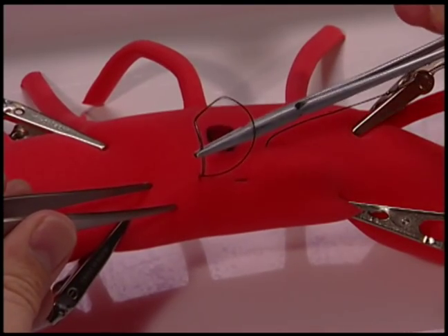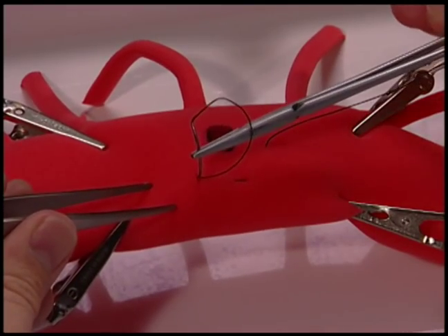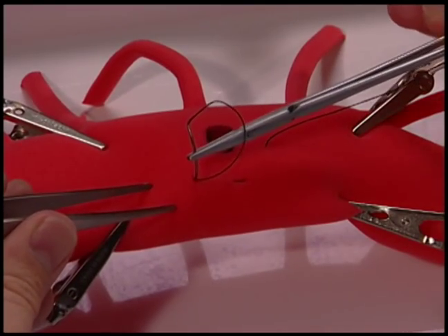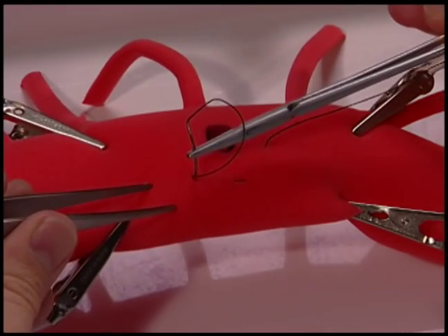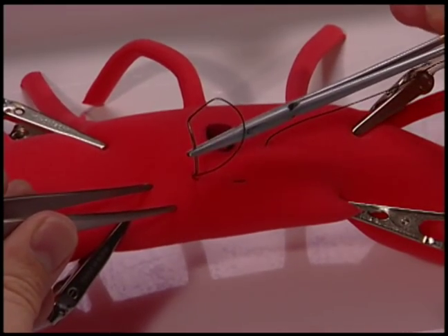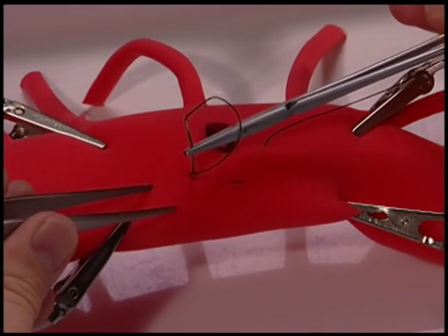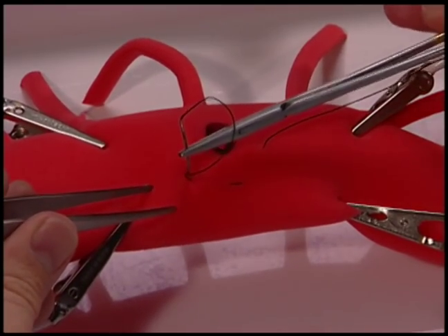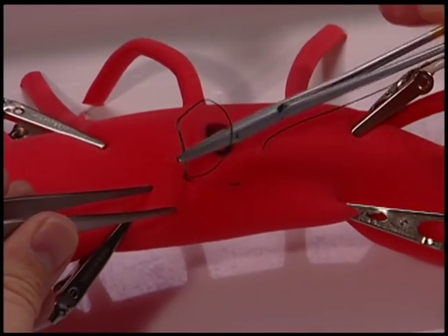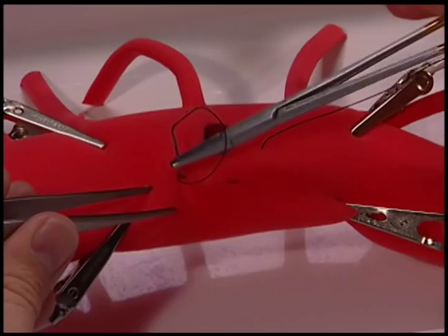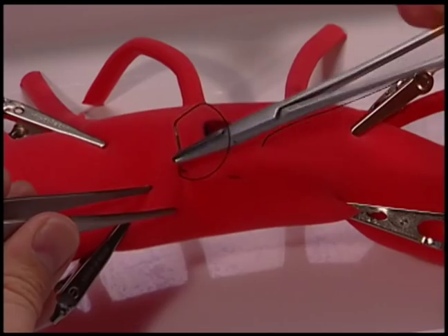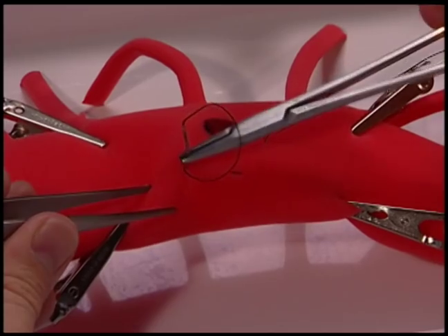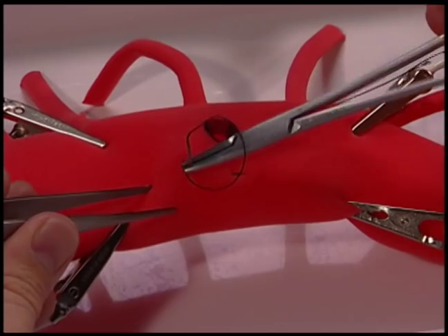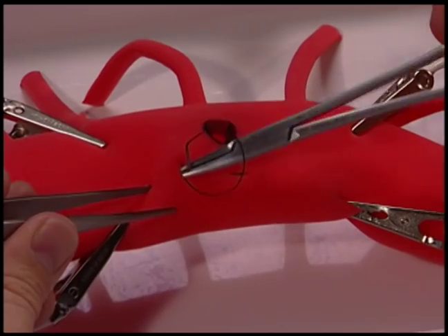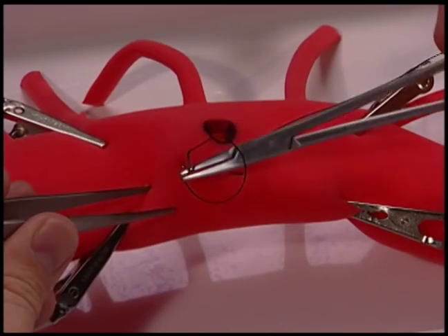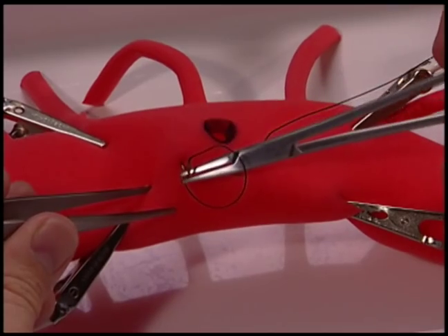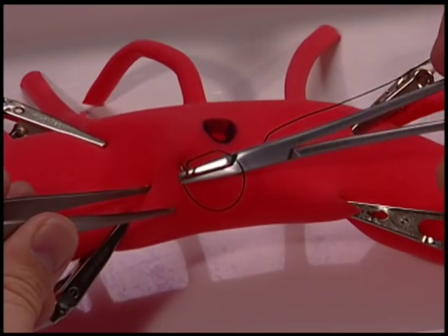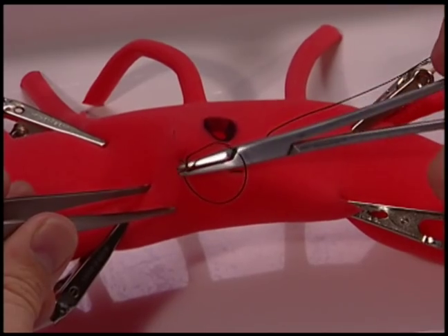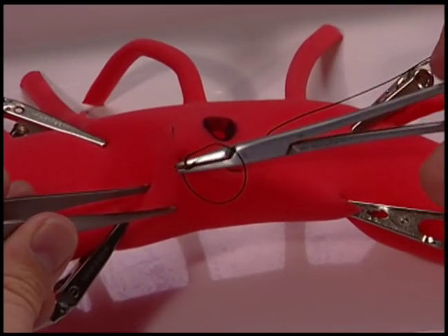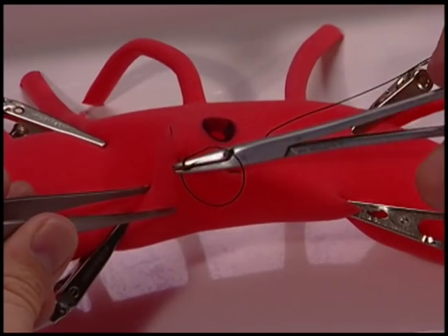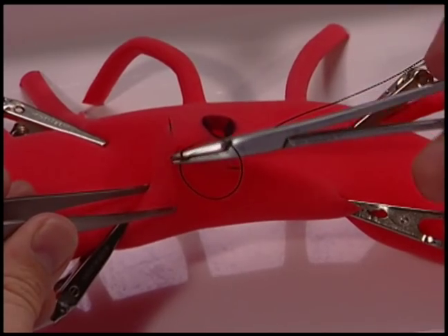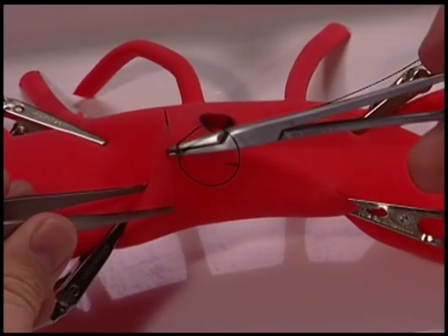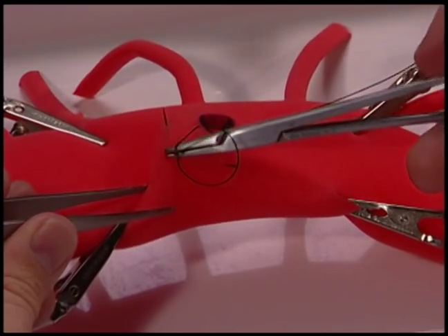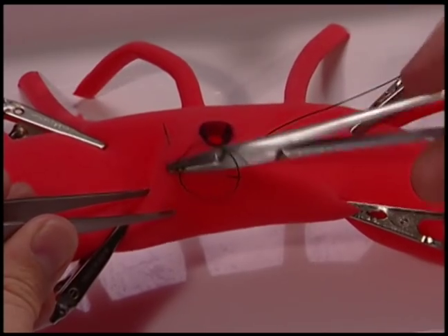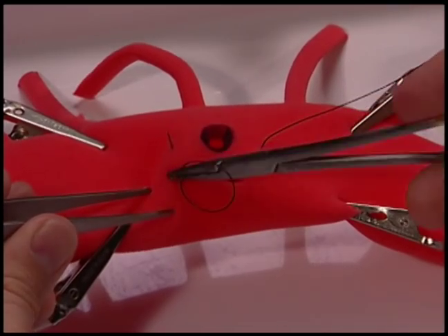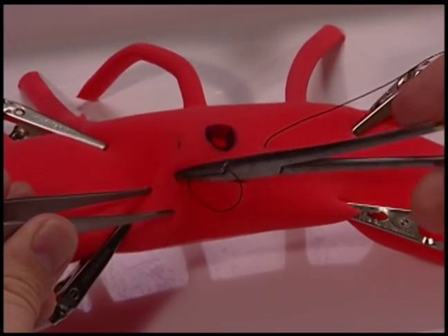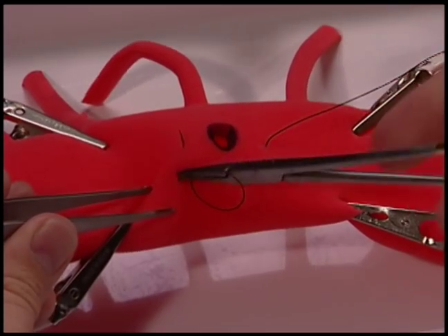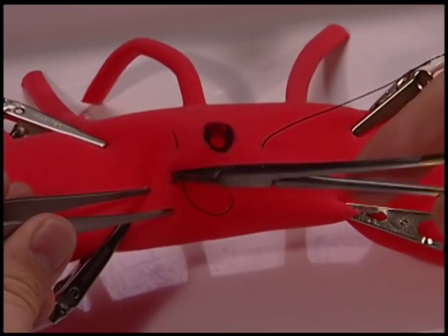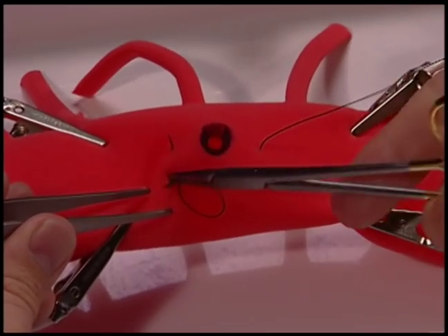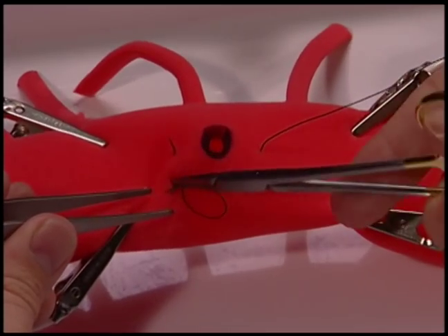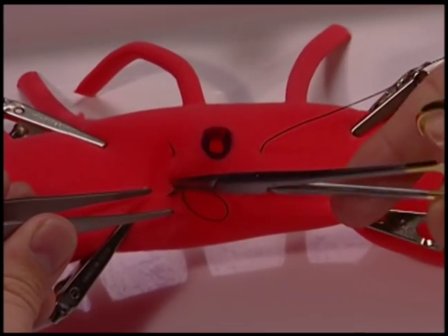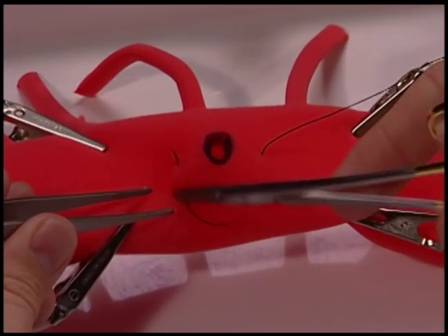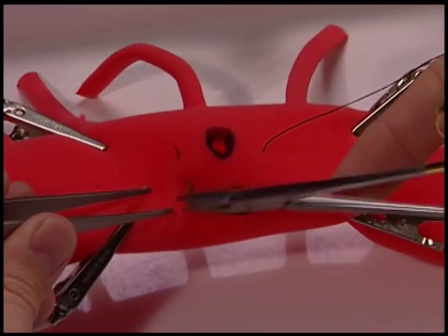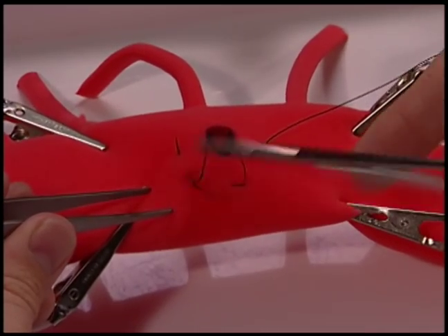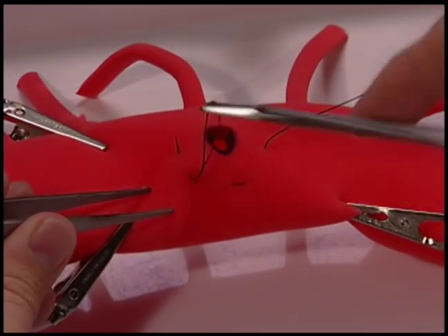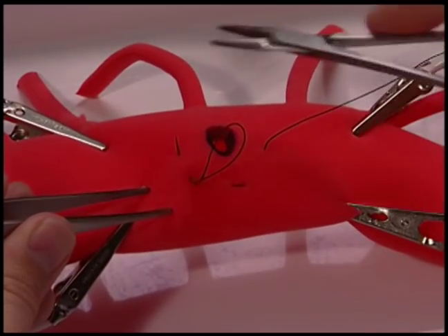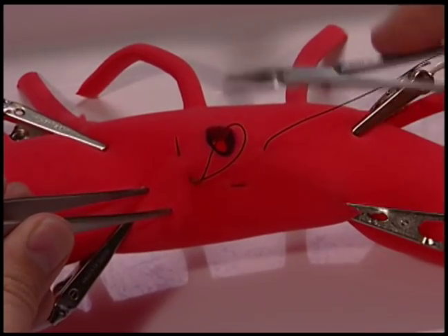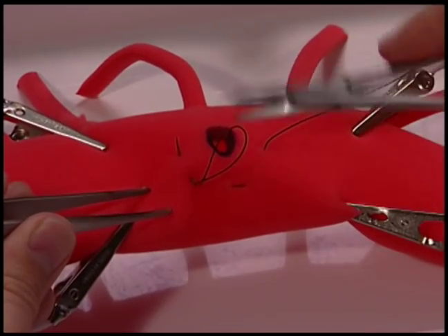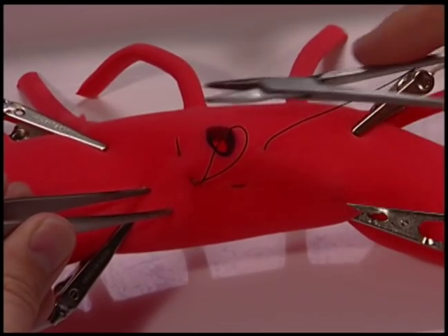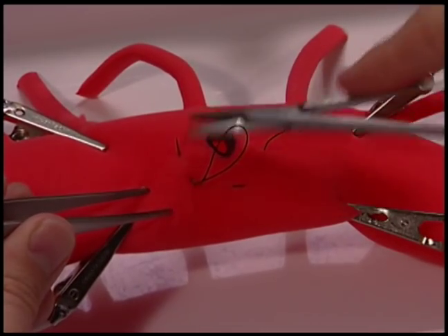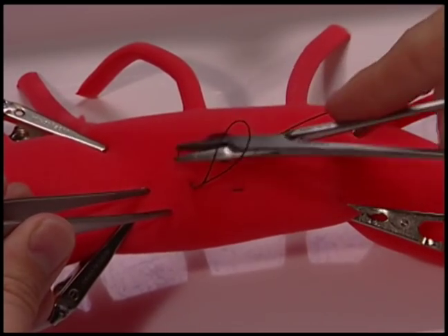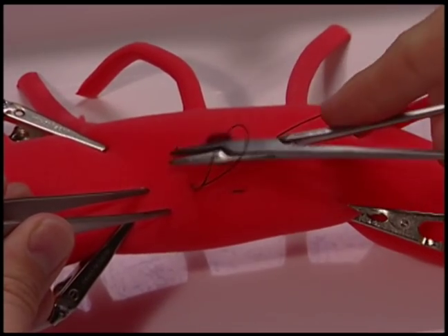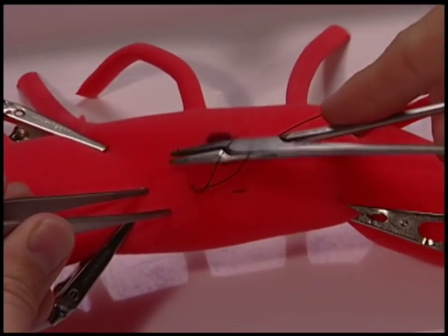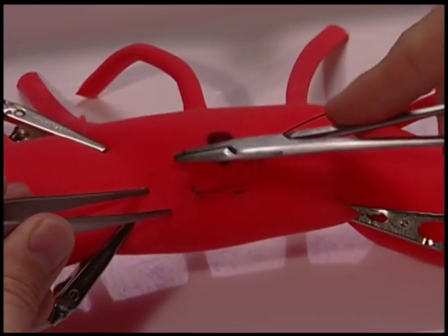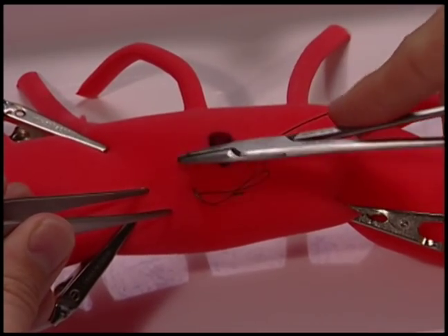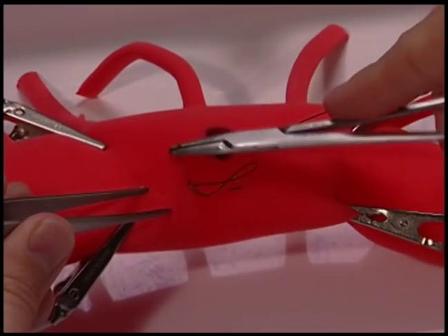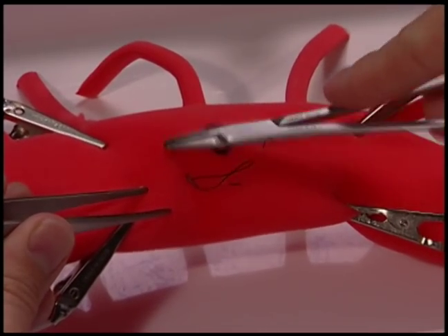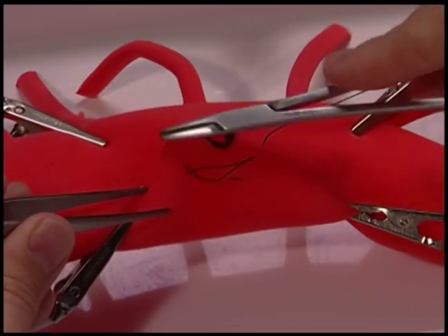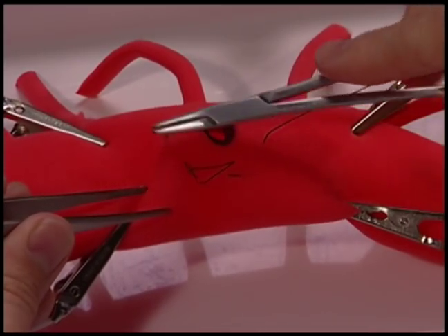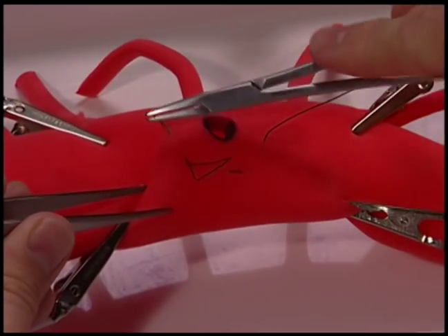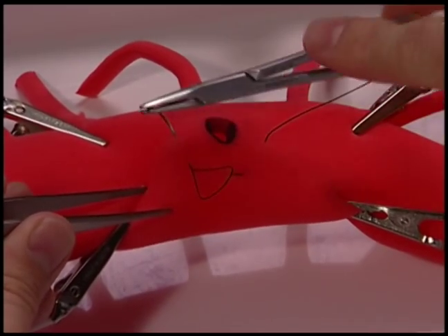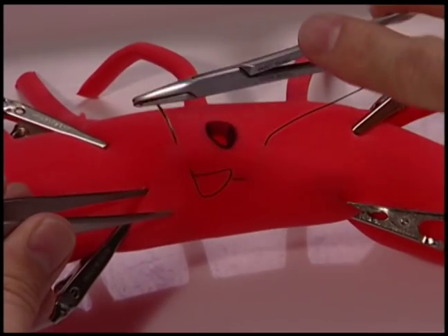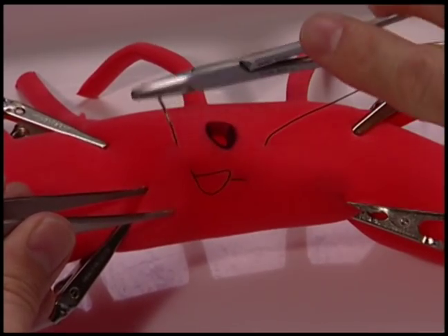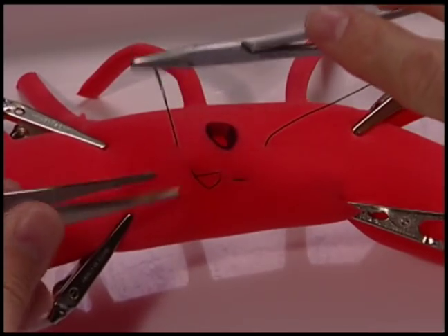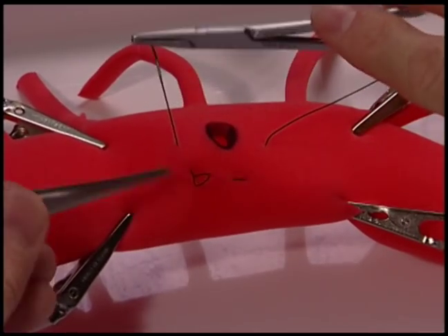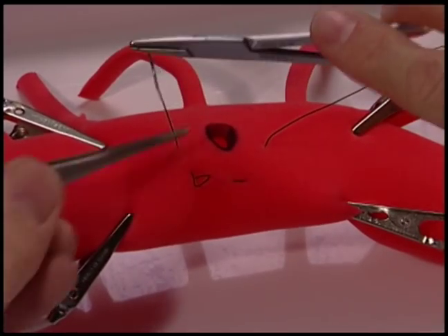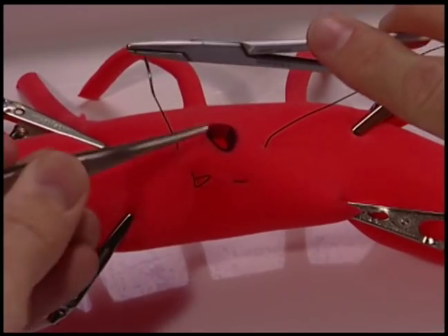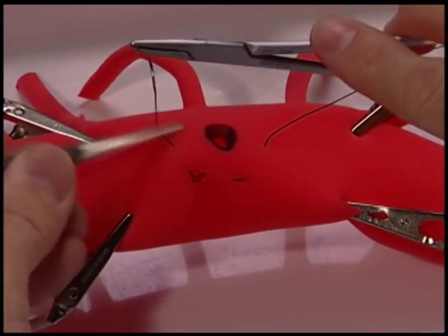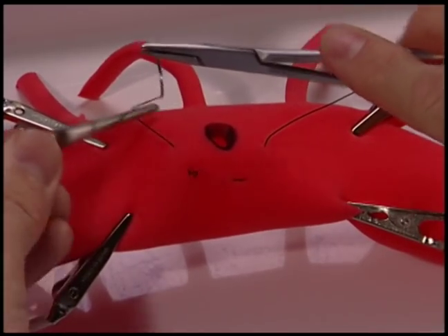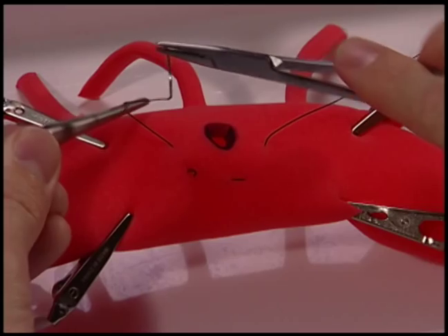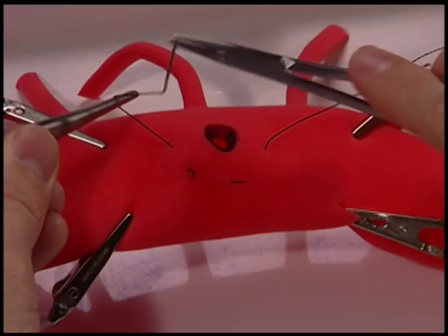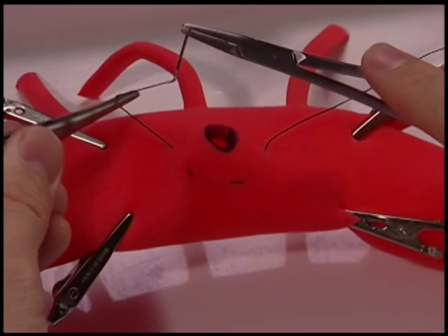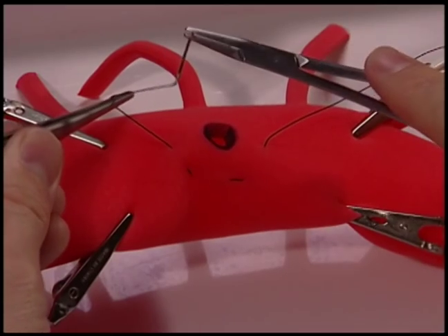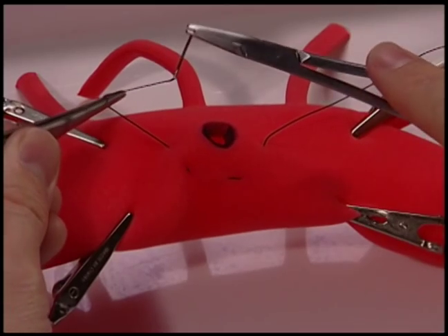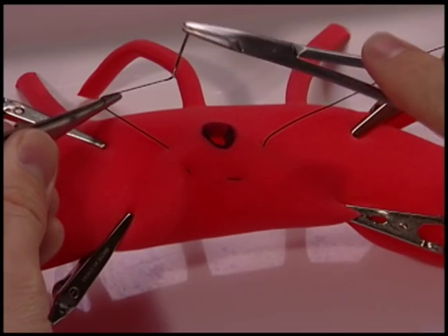By setting yourself up with the first stitch backhand, it avoids this awkwardness.